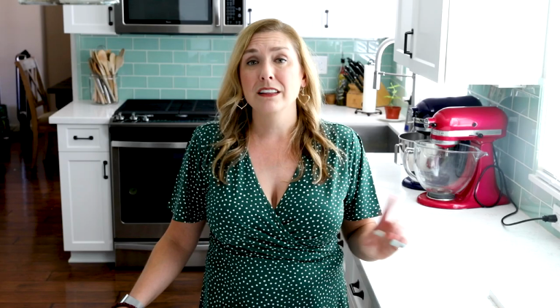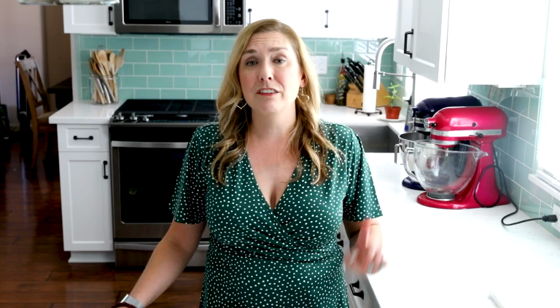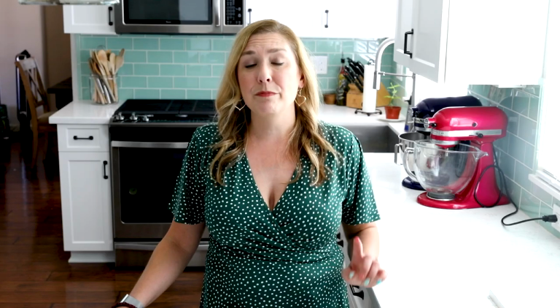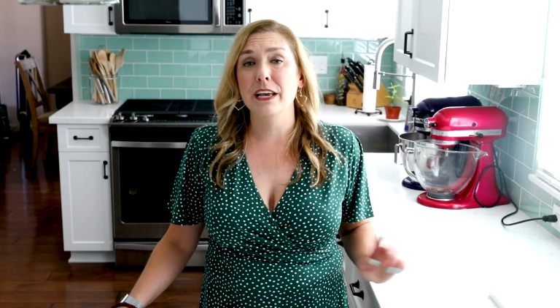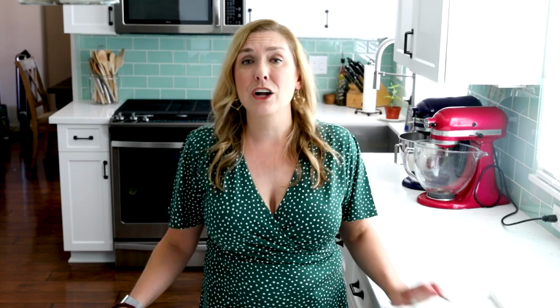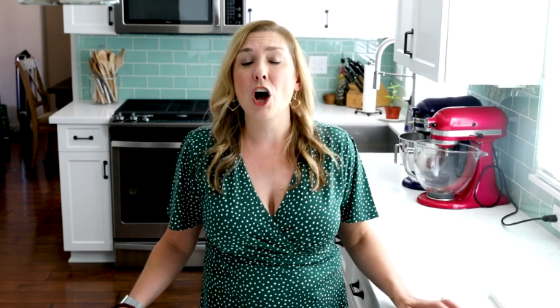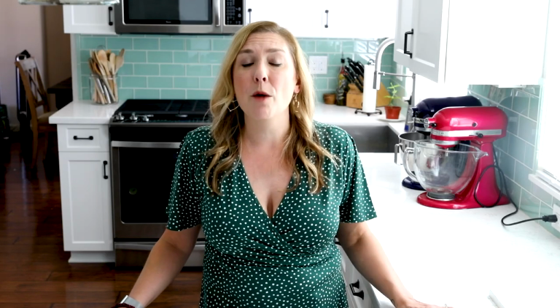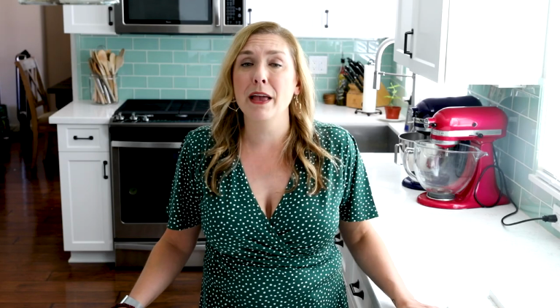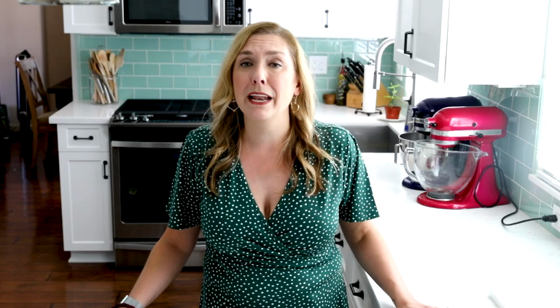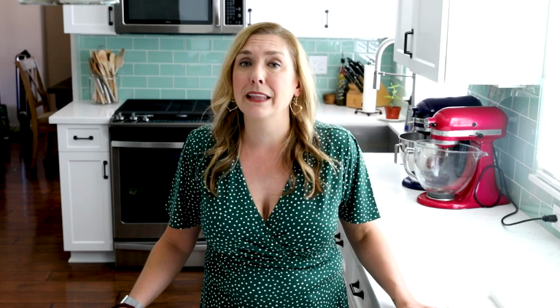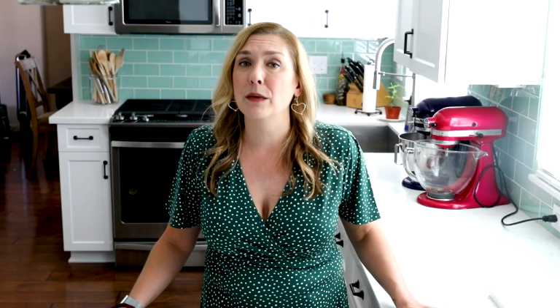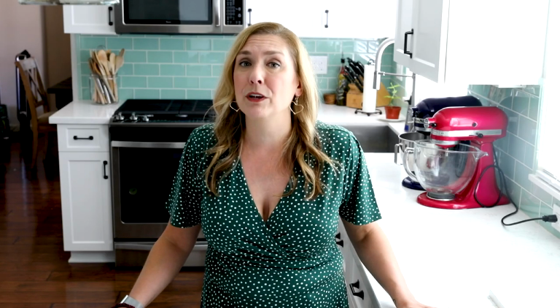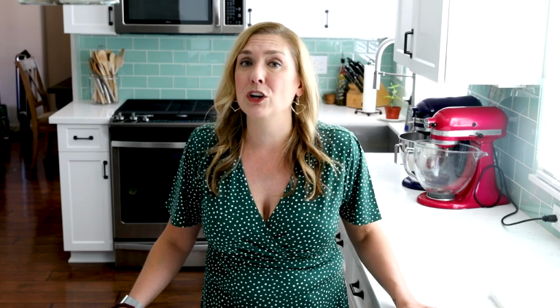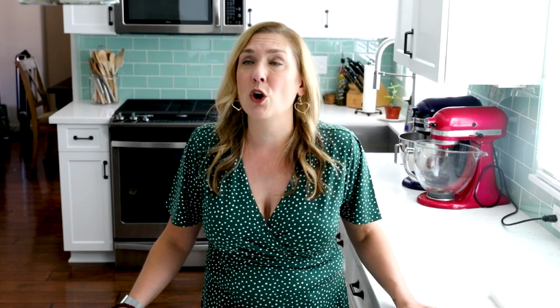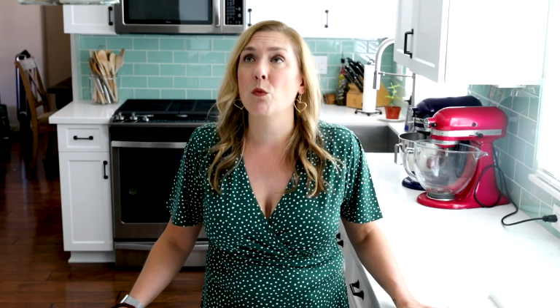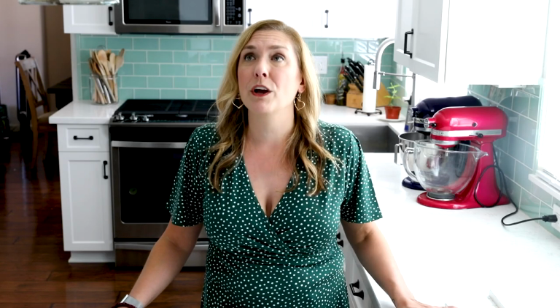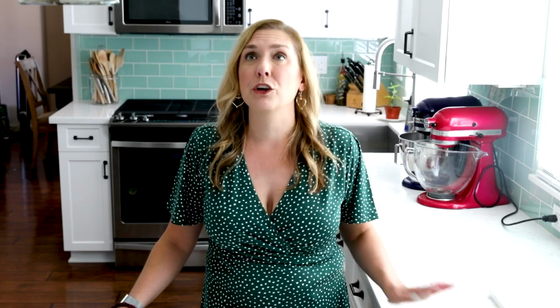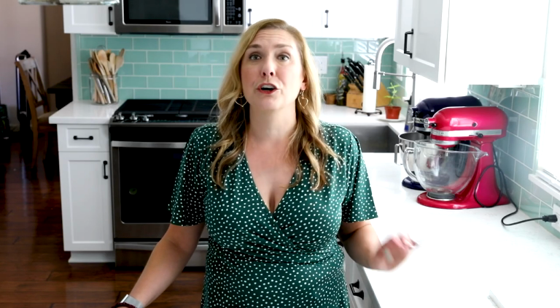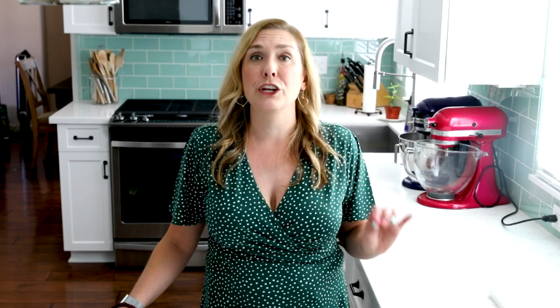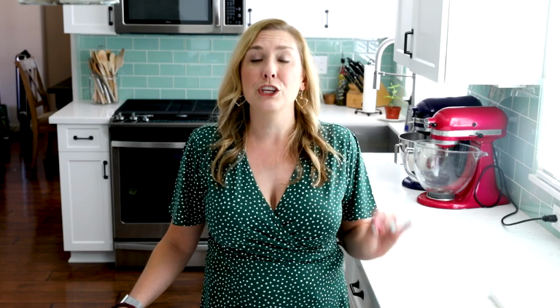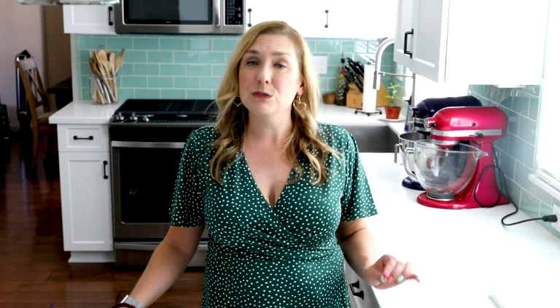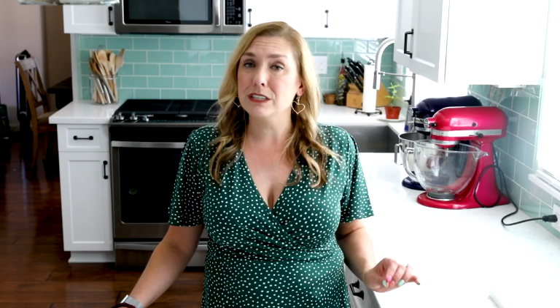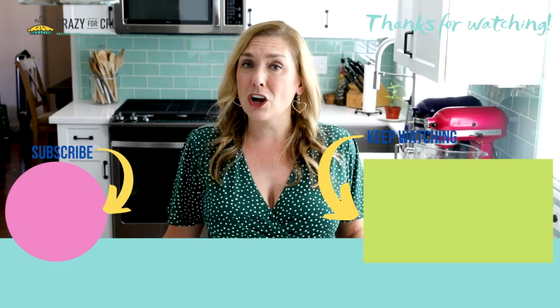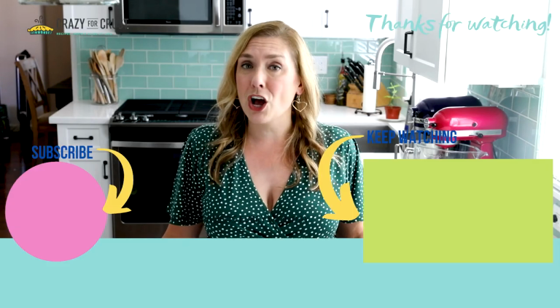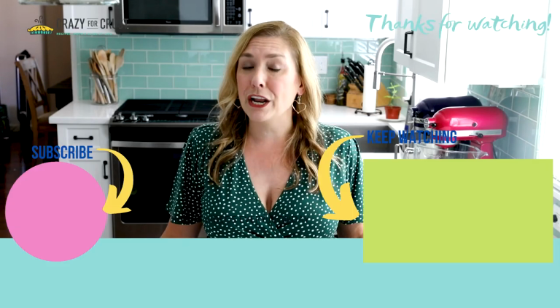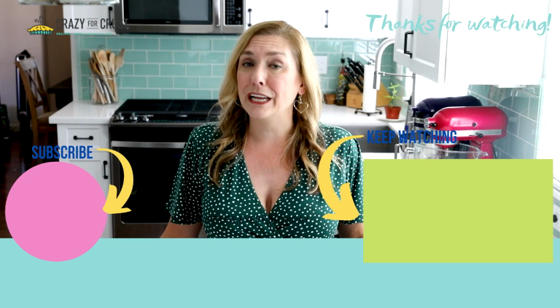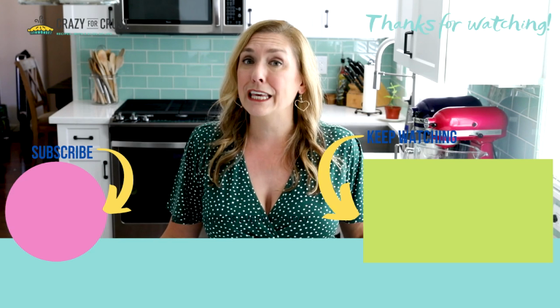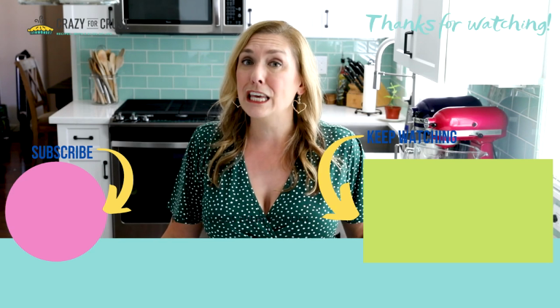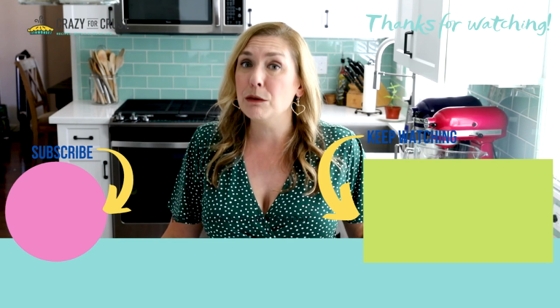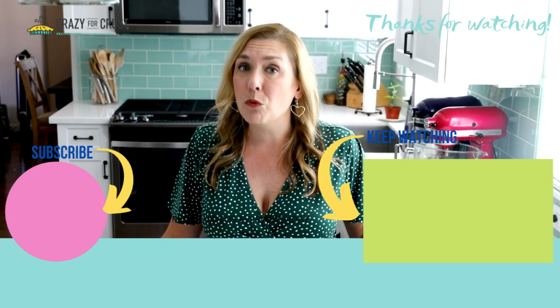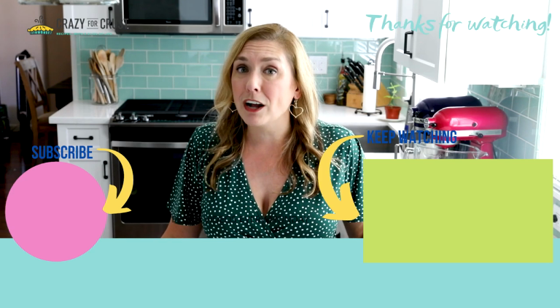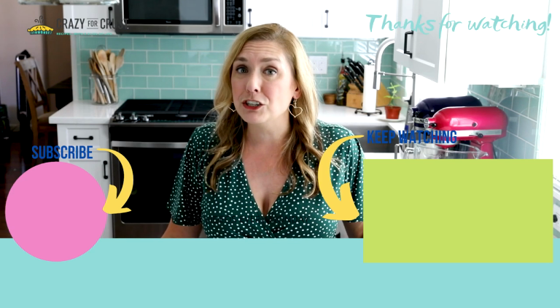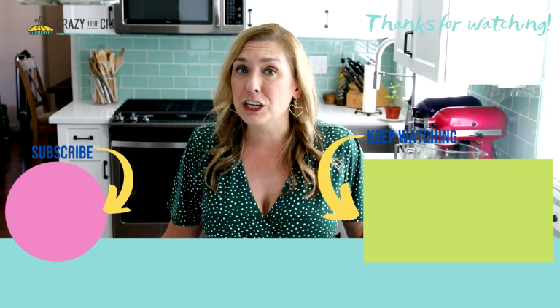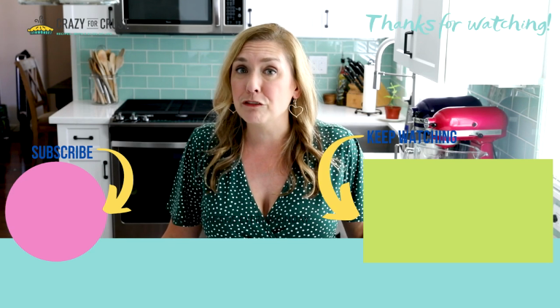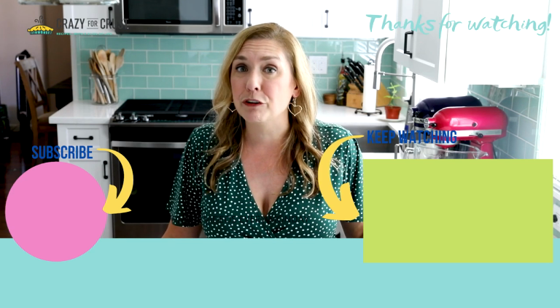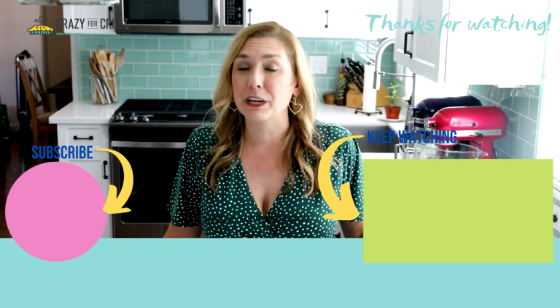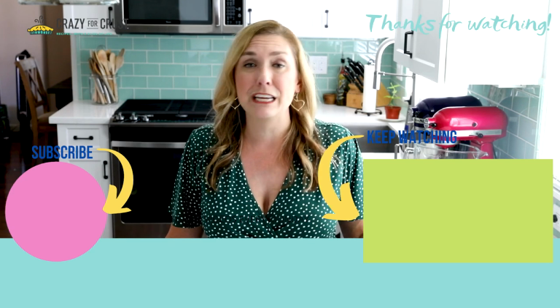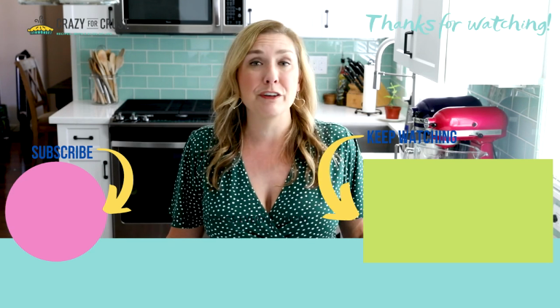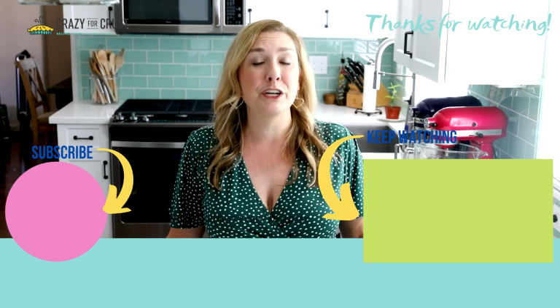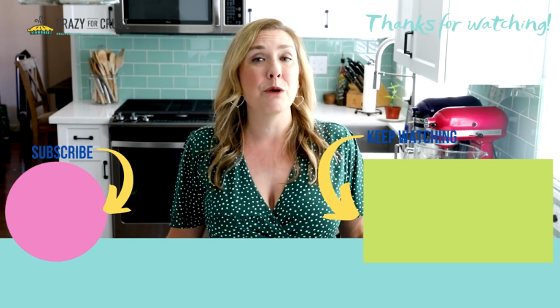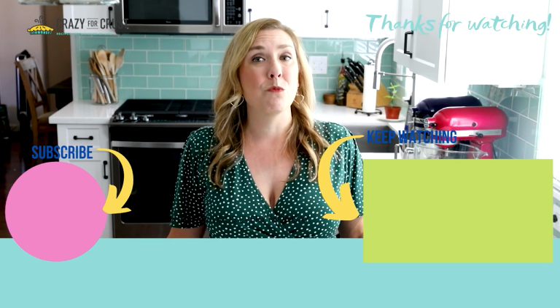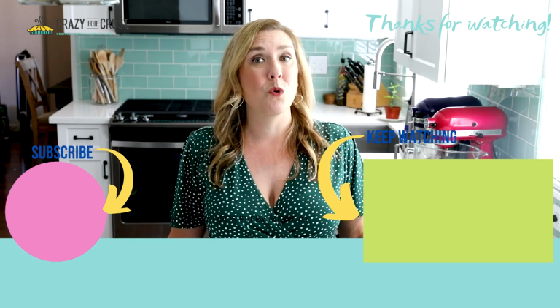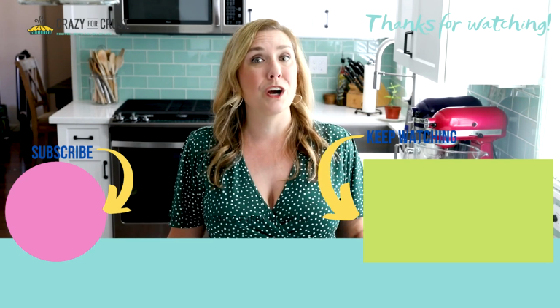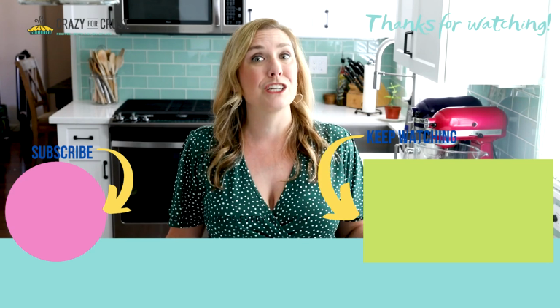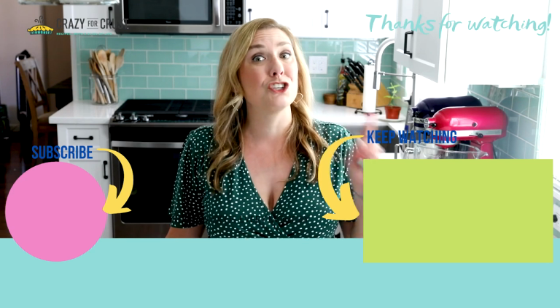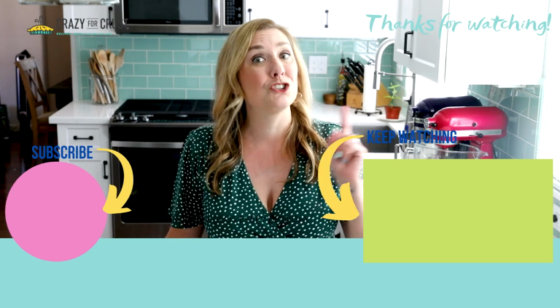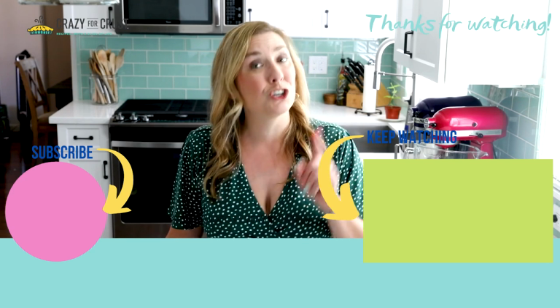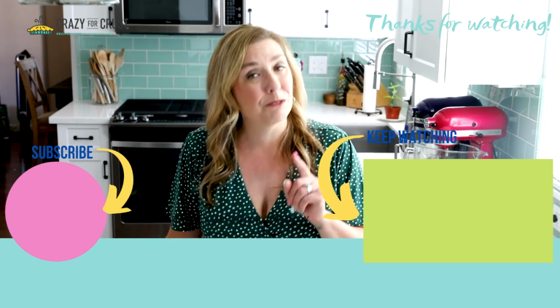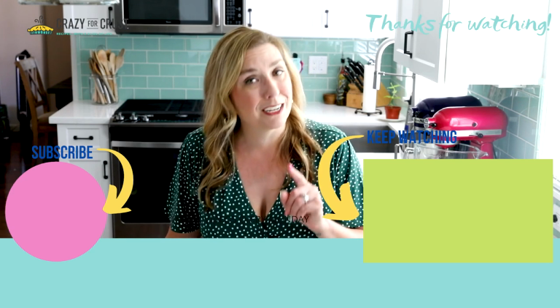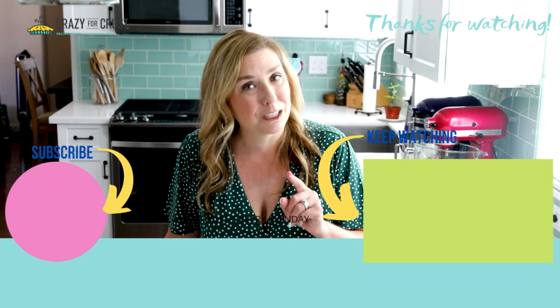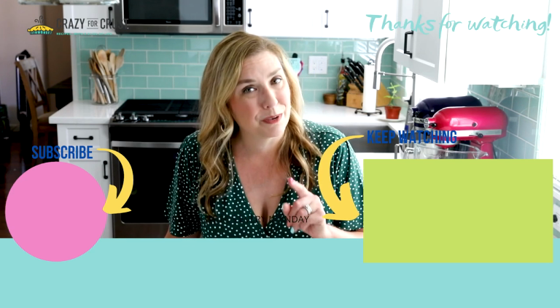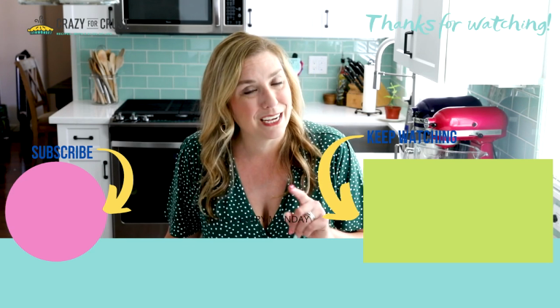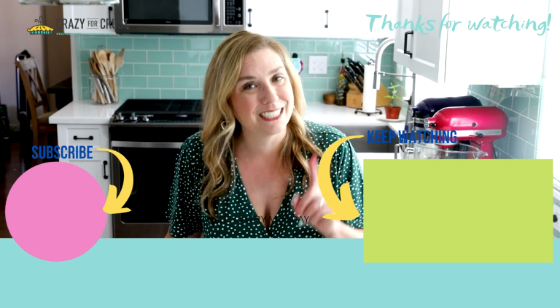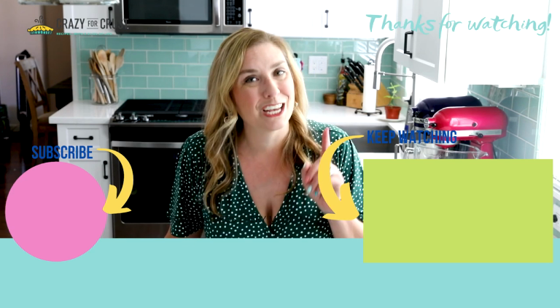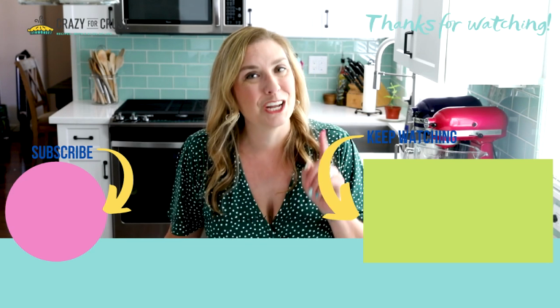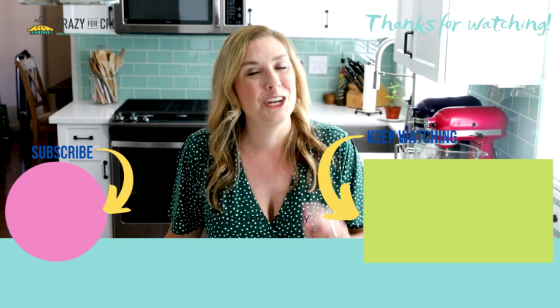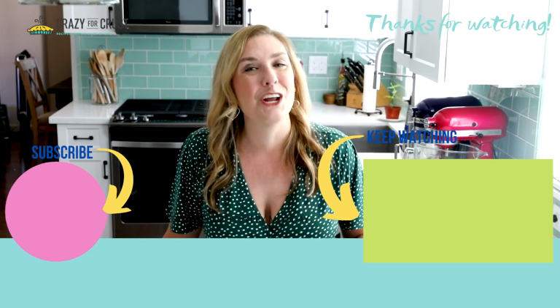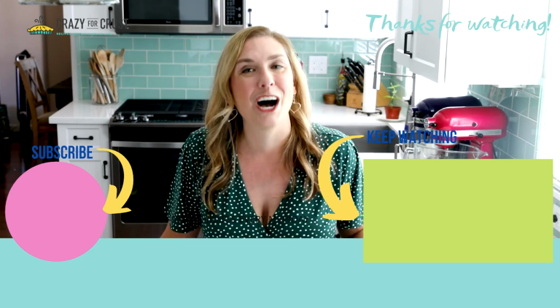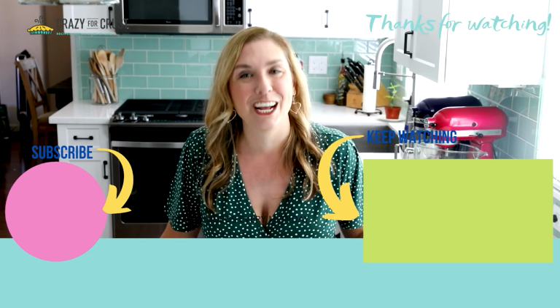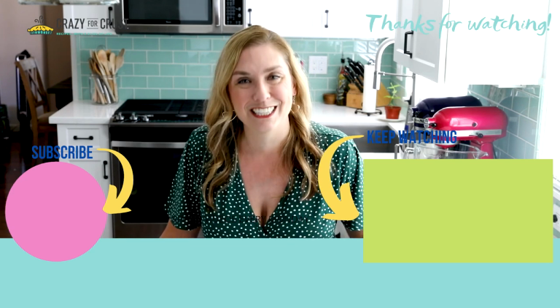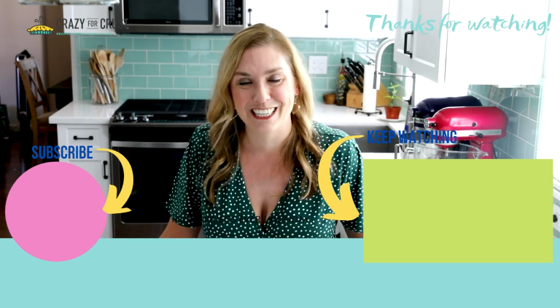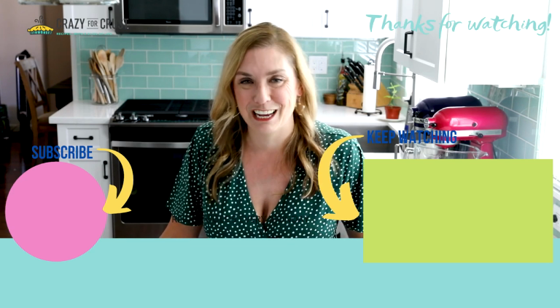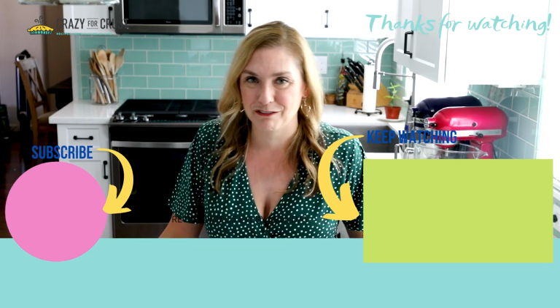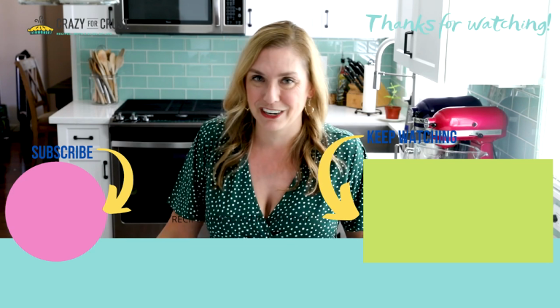Leave me a comment and let me know what you're going to use it on, and keep watching for even more dessert recipes — not savory.